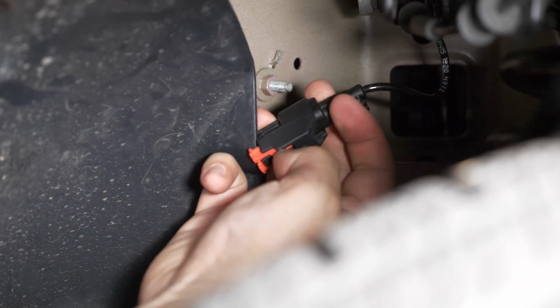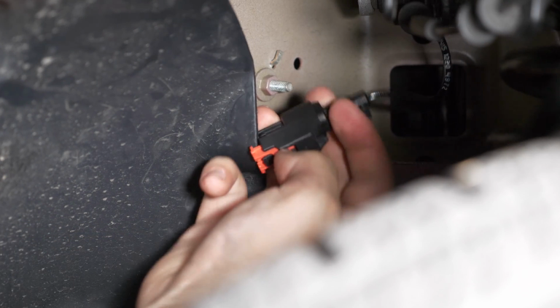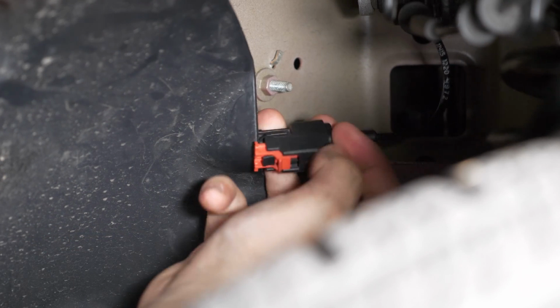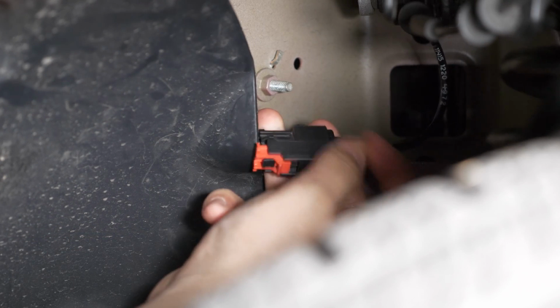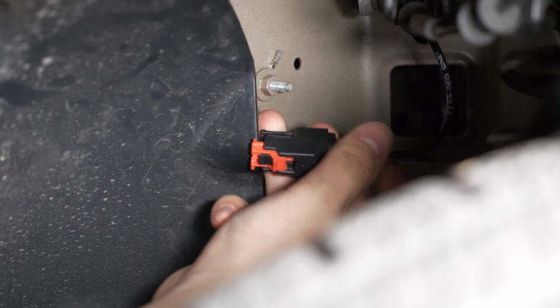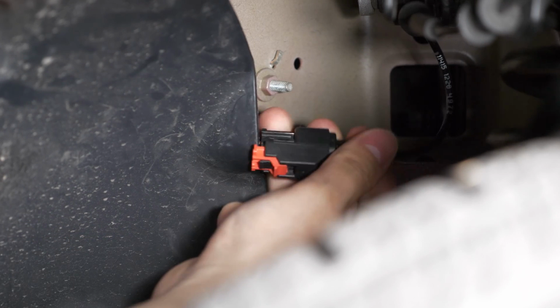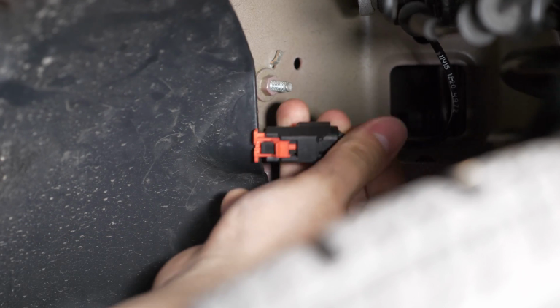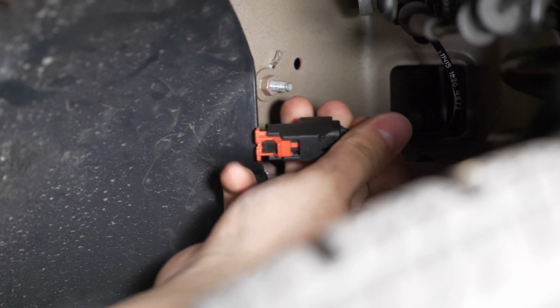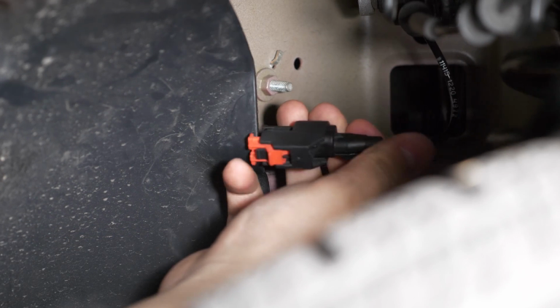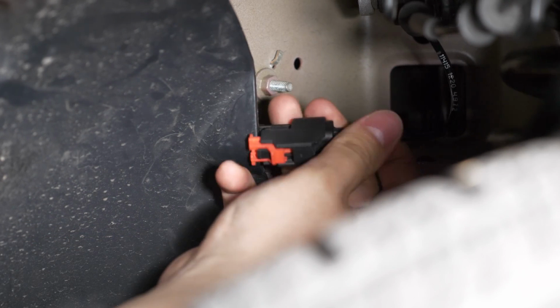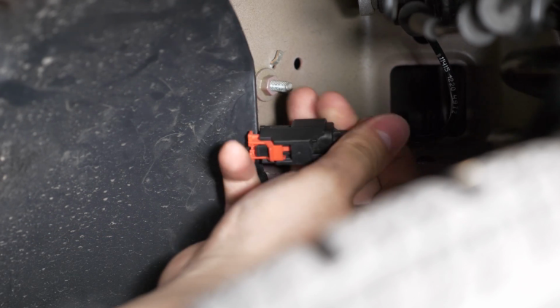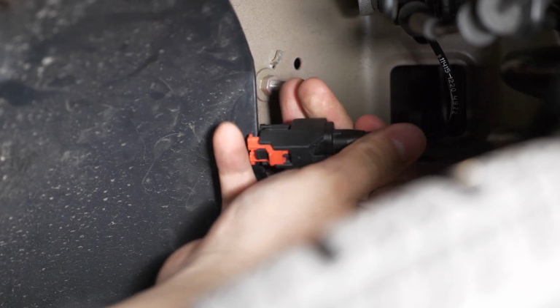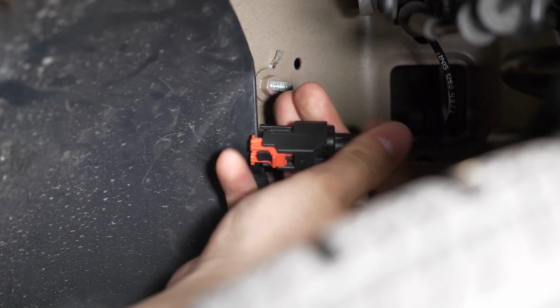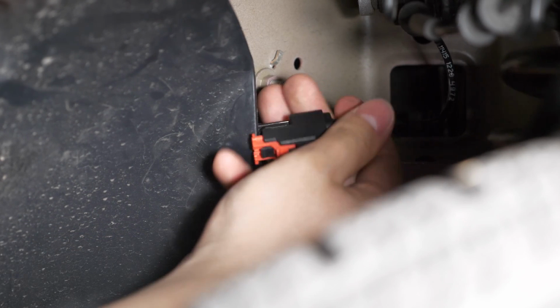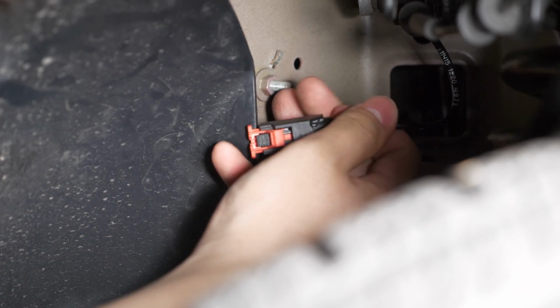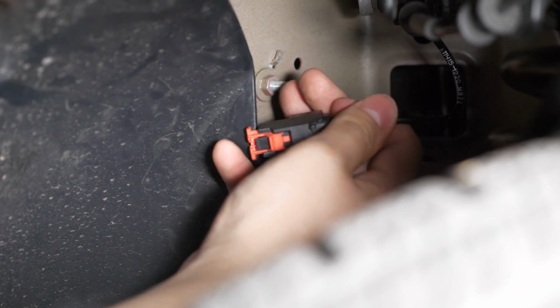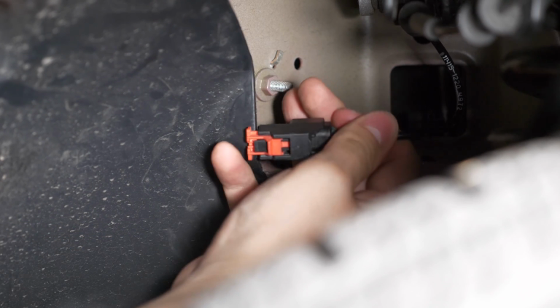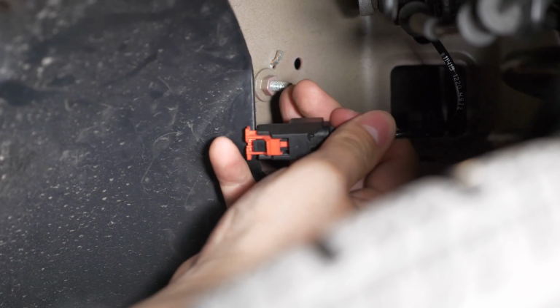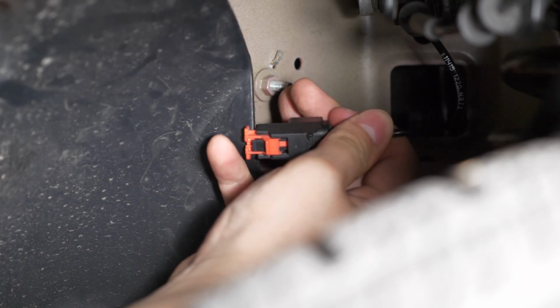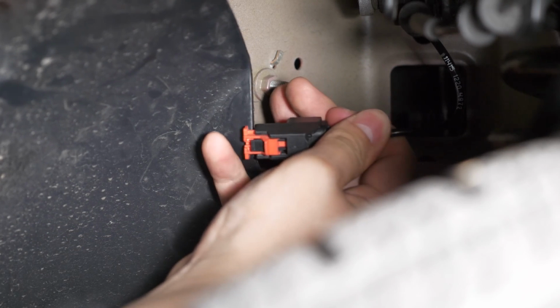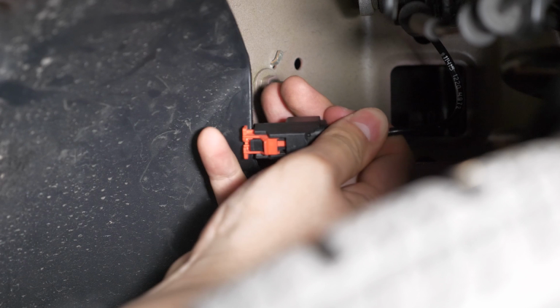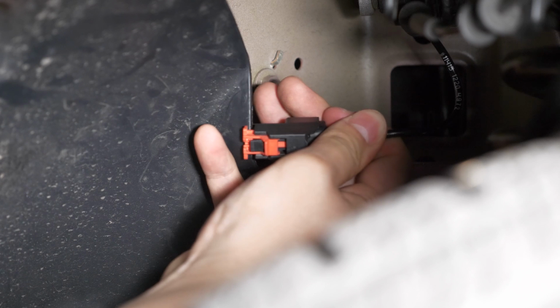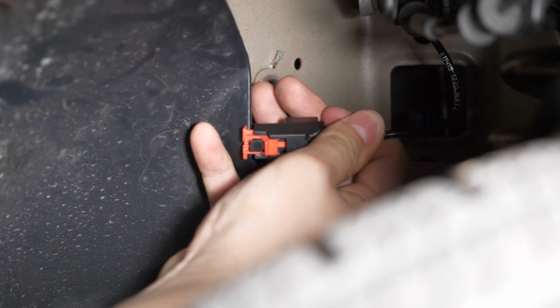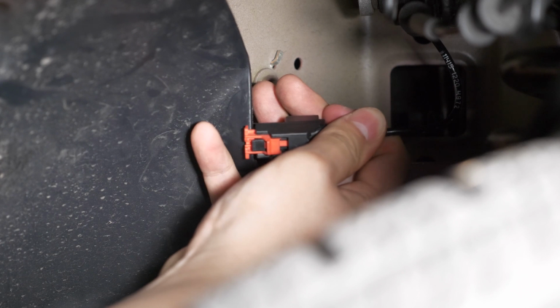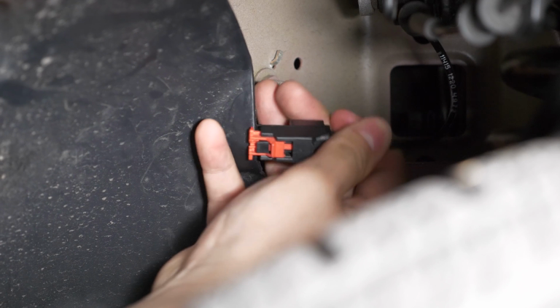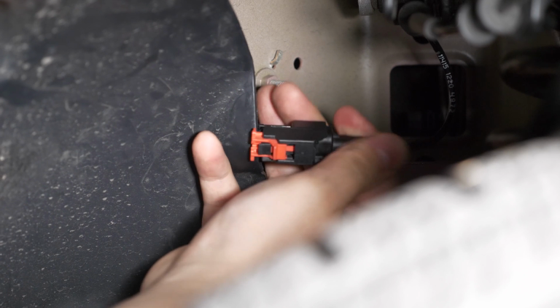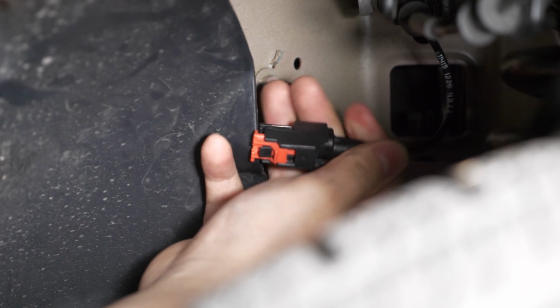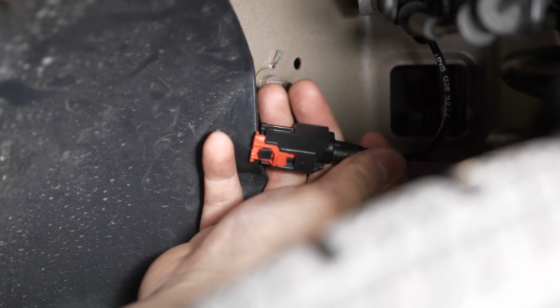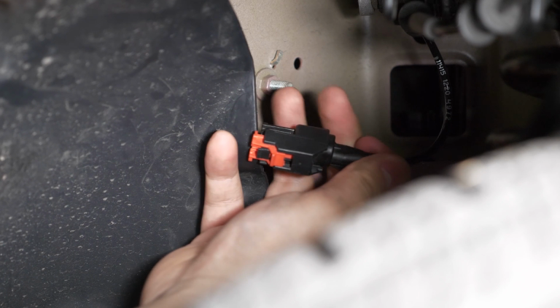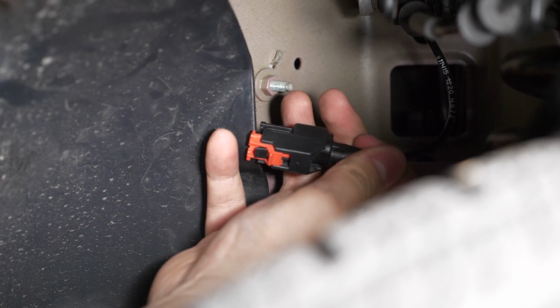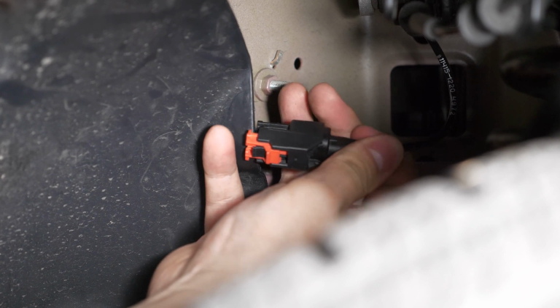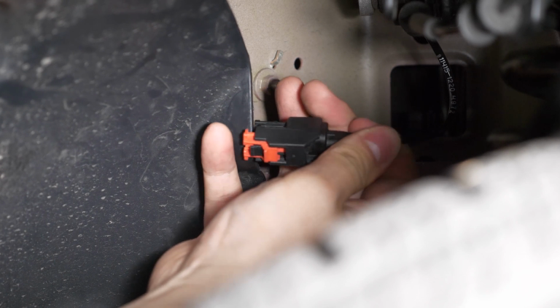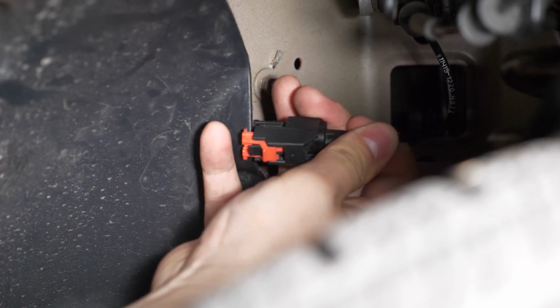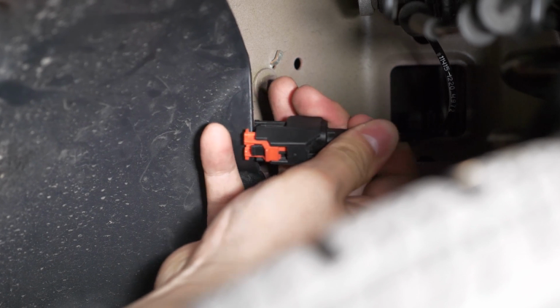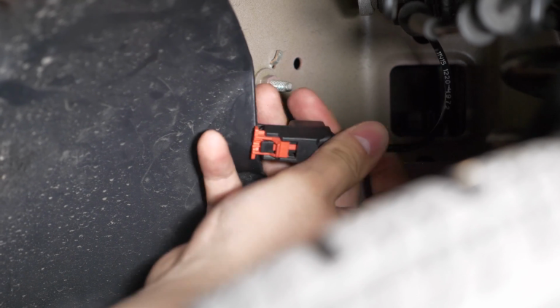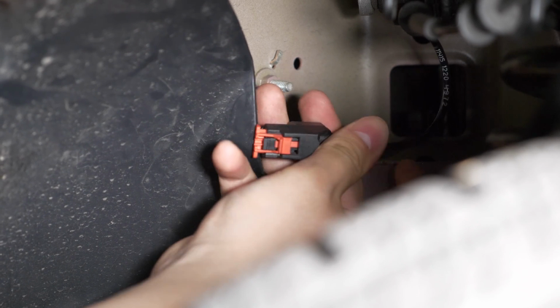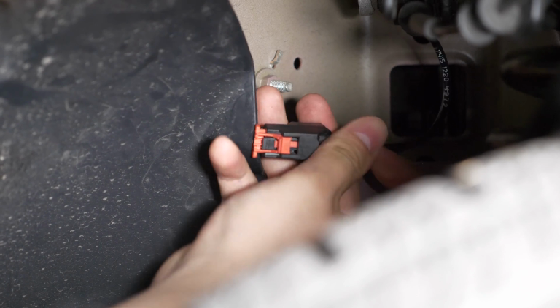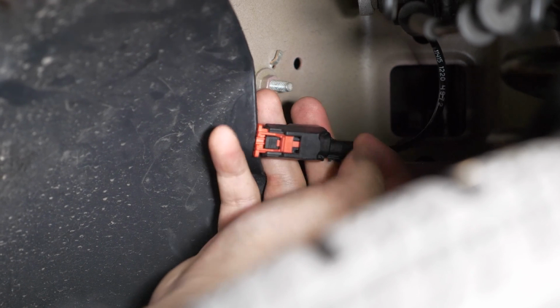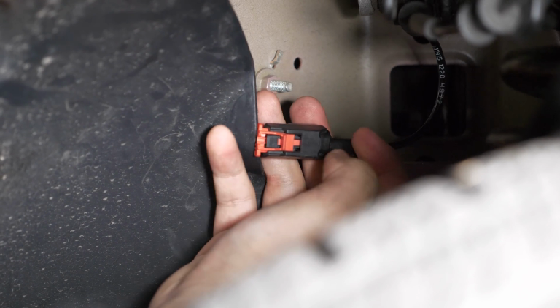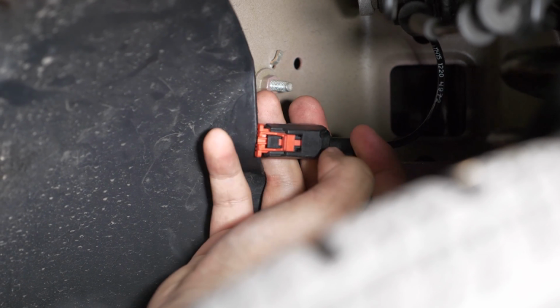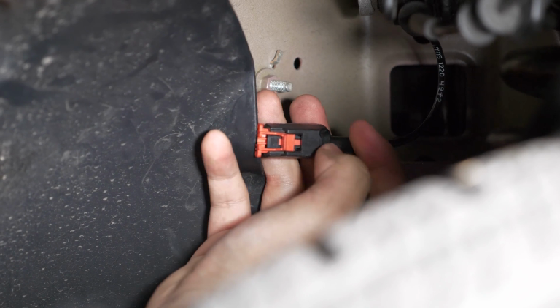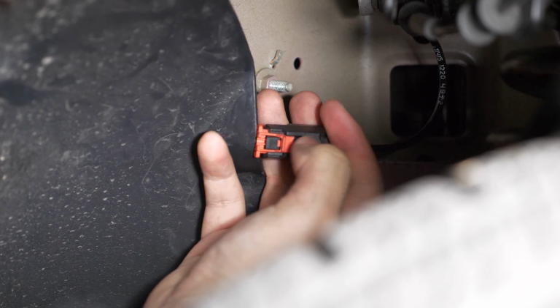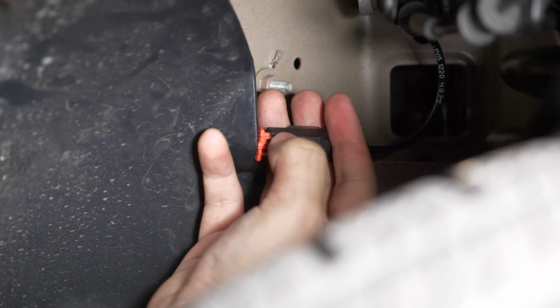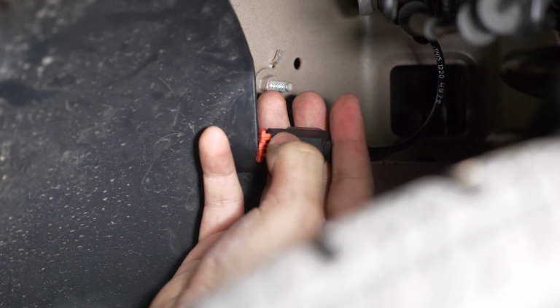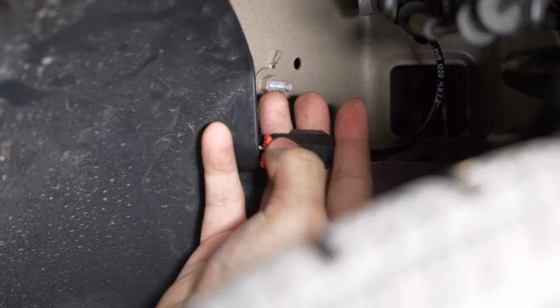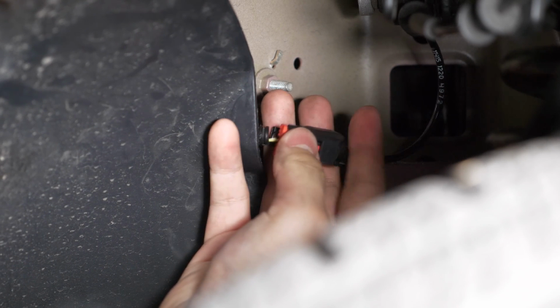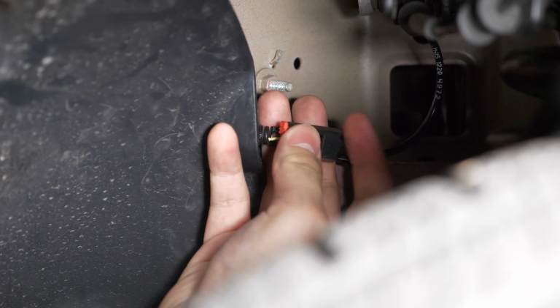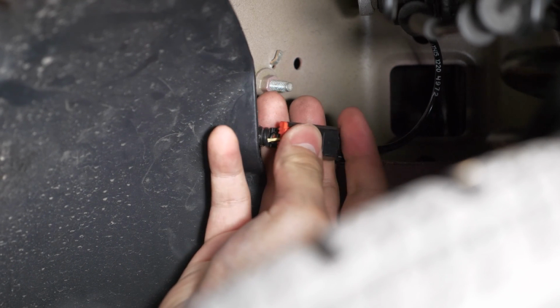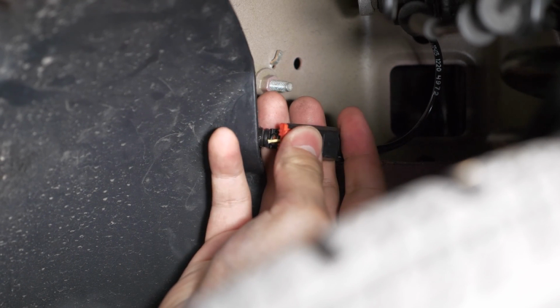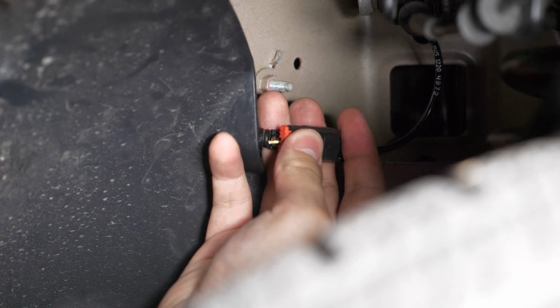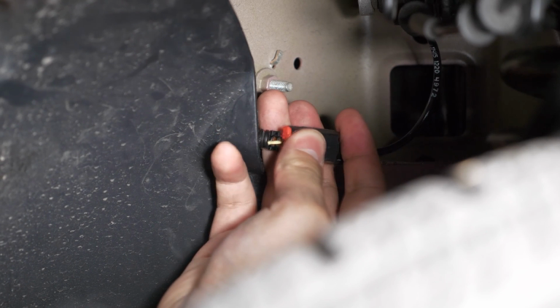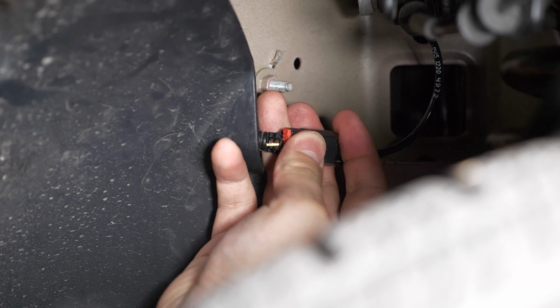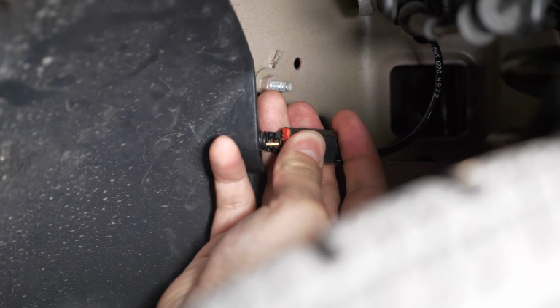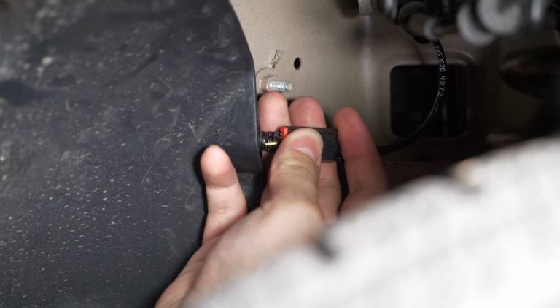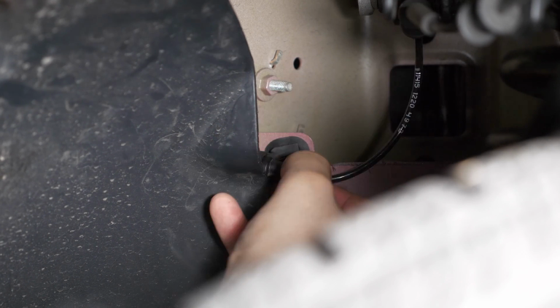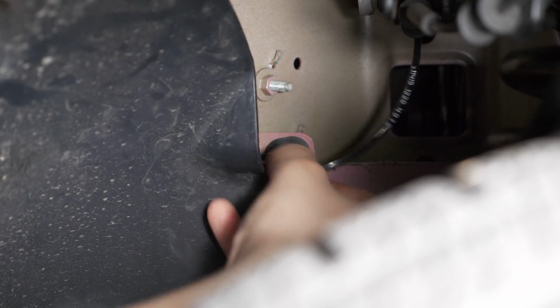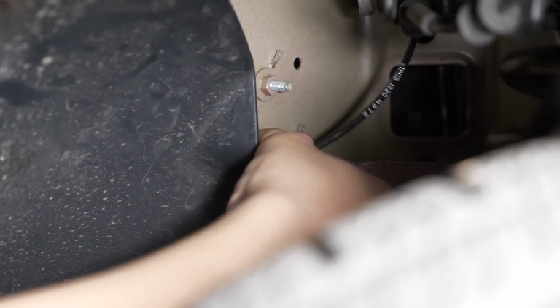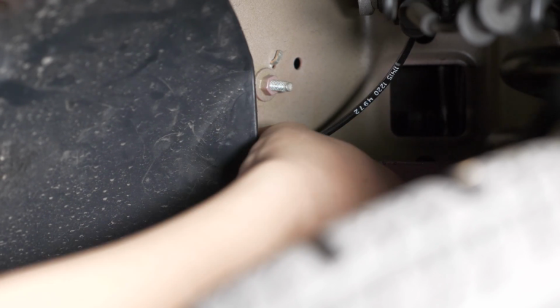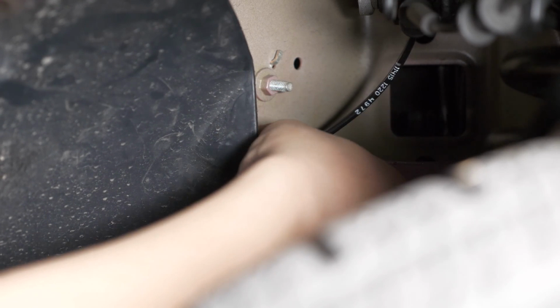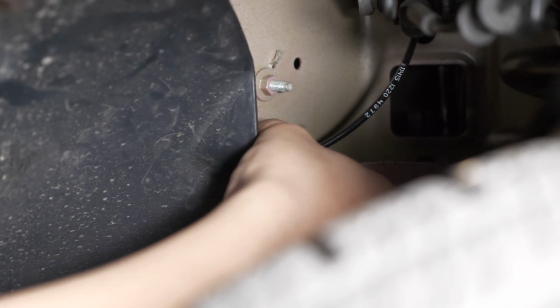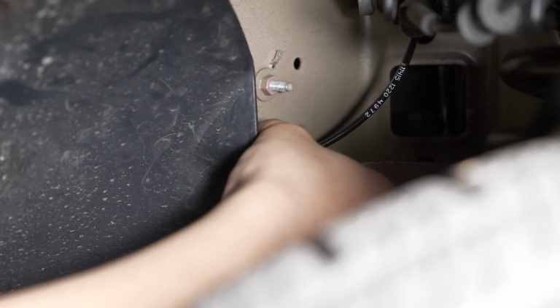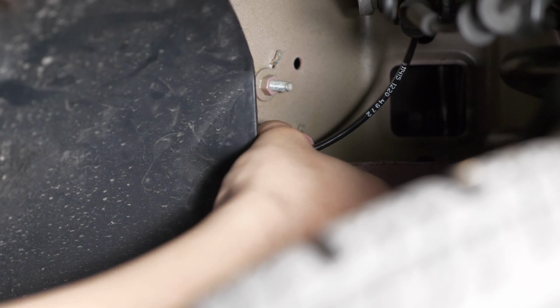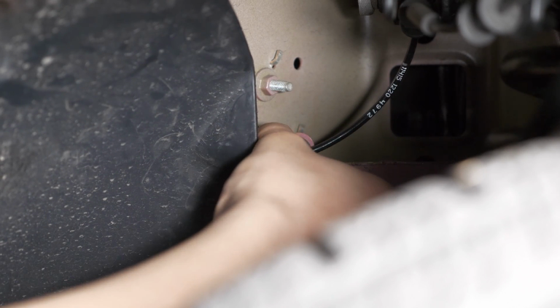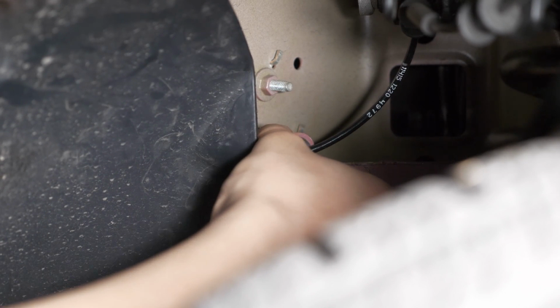When you're done, just do the reverse — push the two connectors back together and slide it back over its retaining clip.